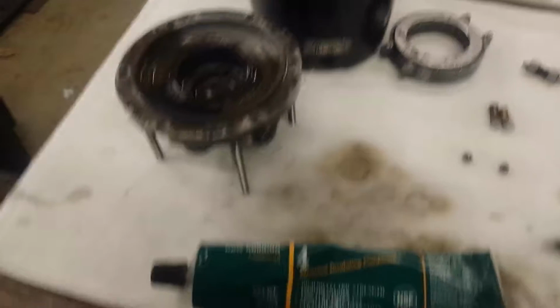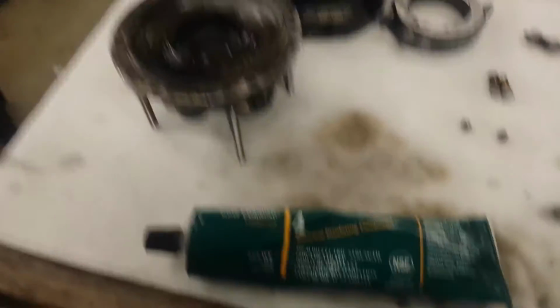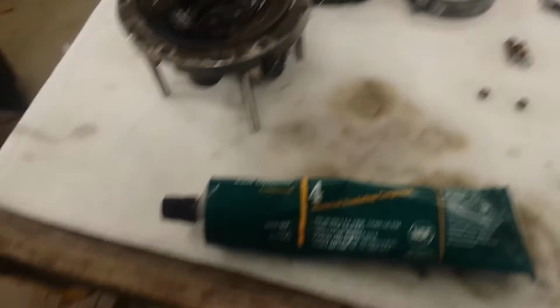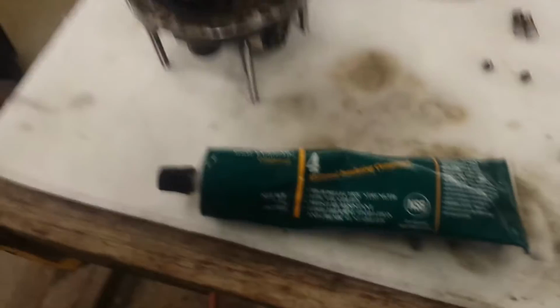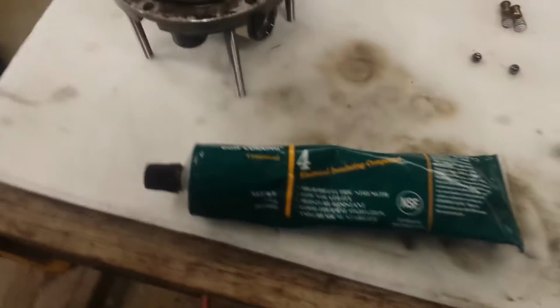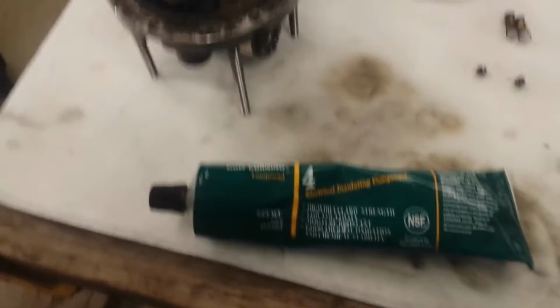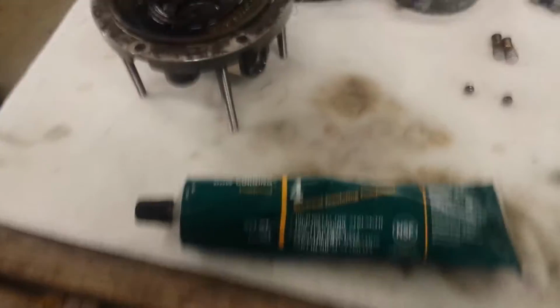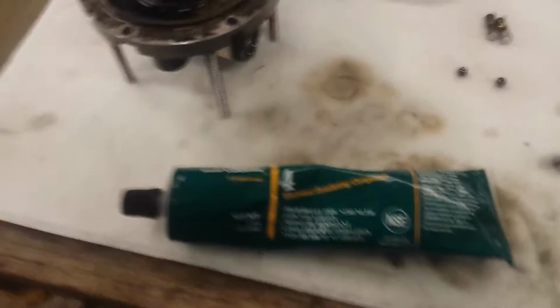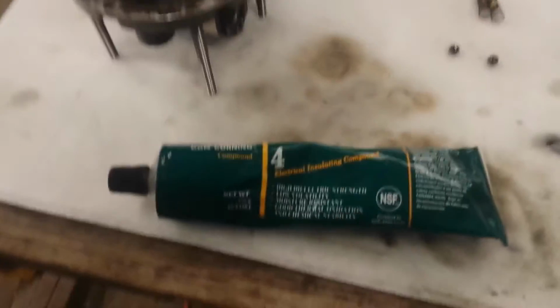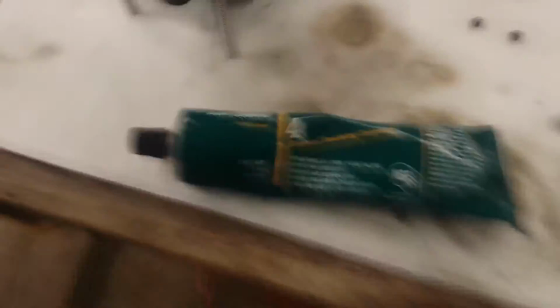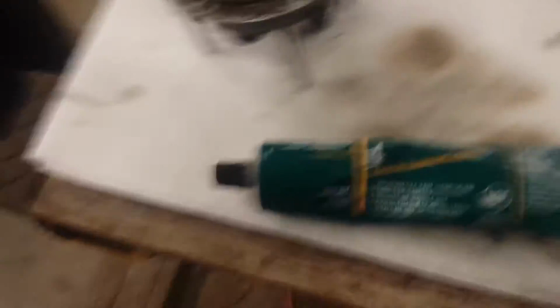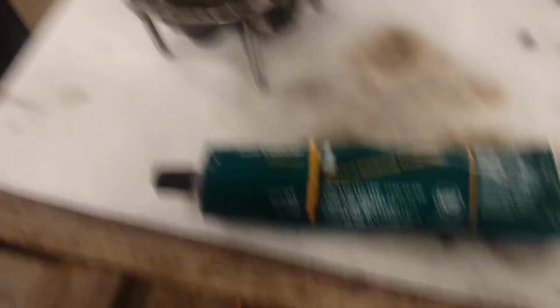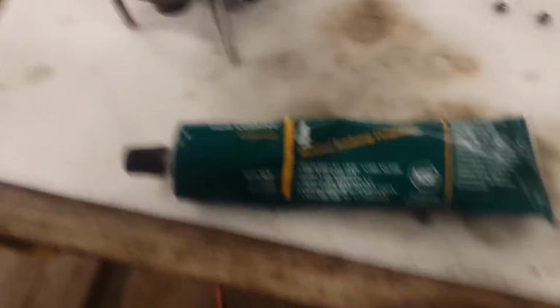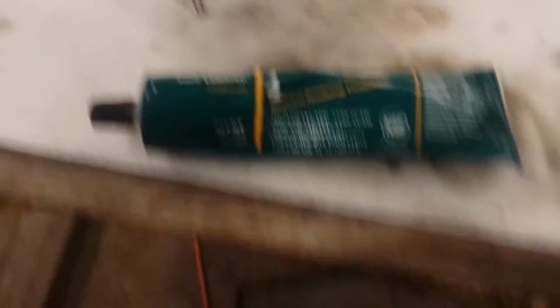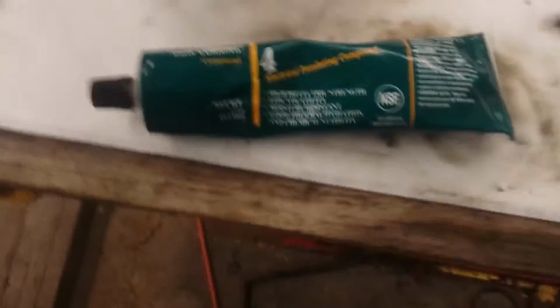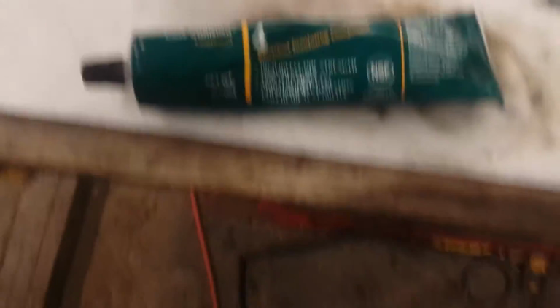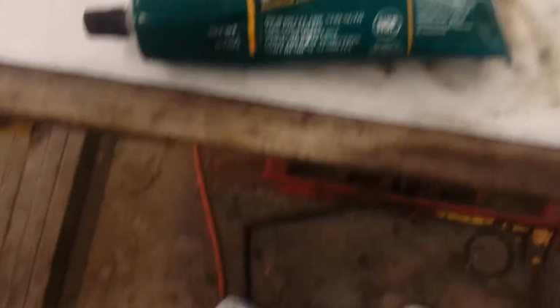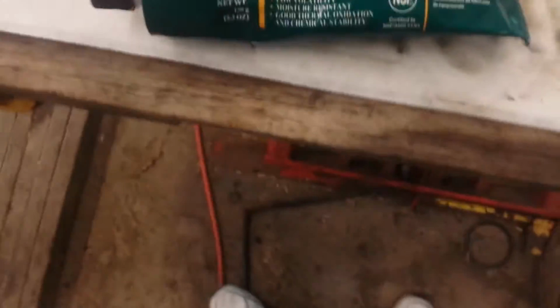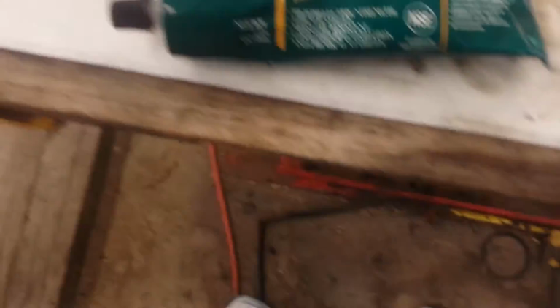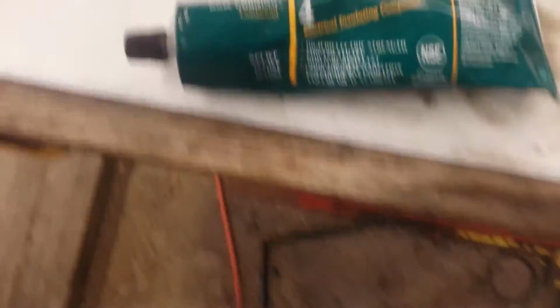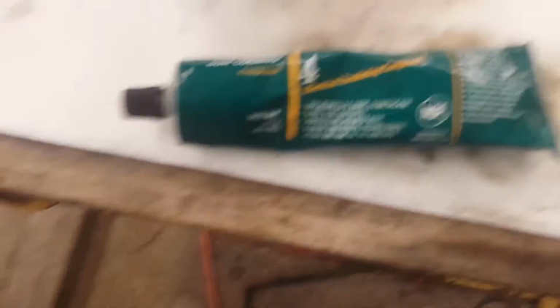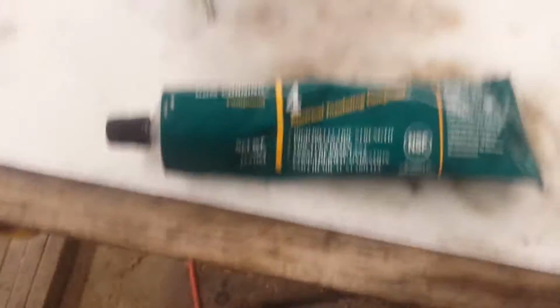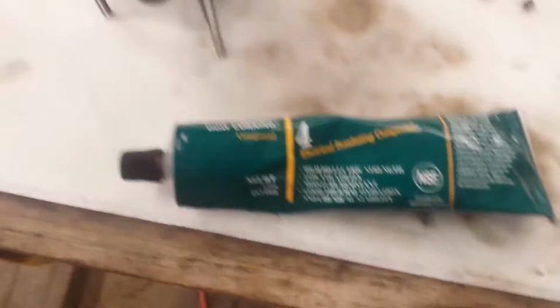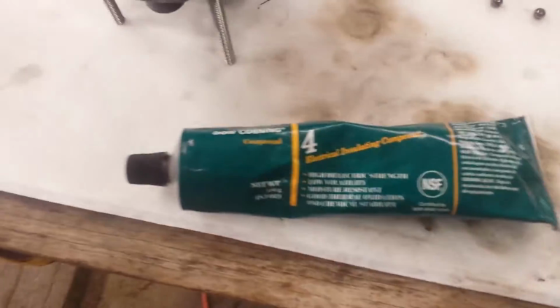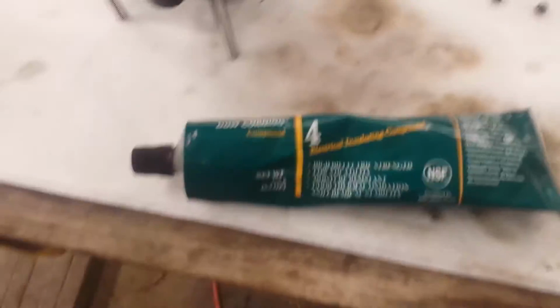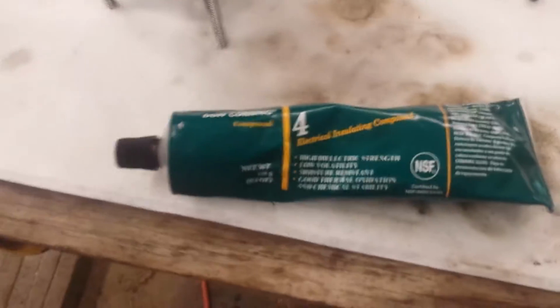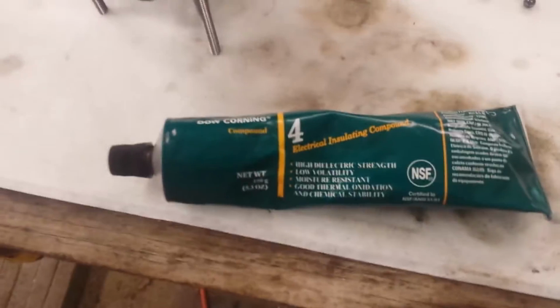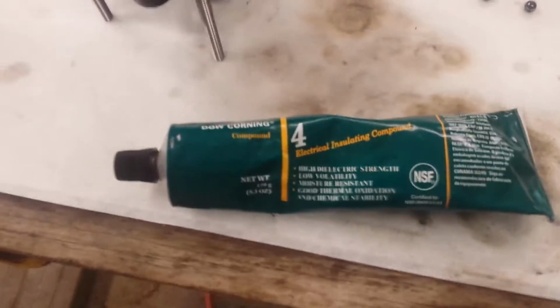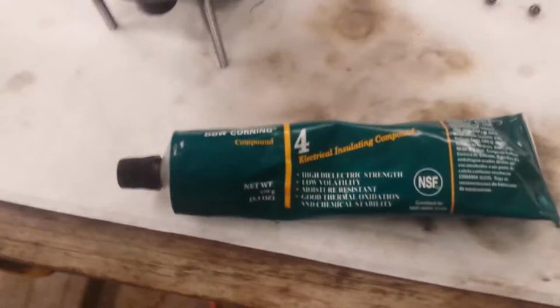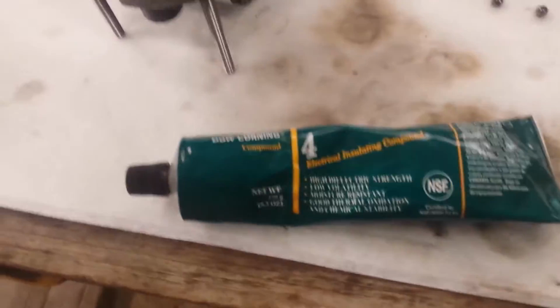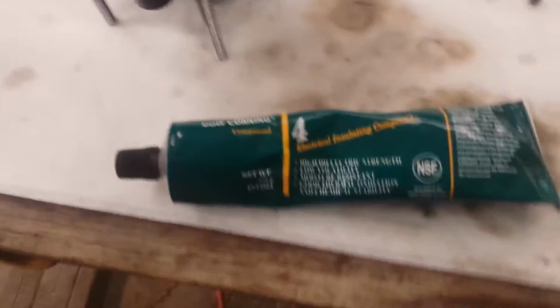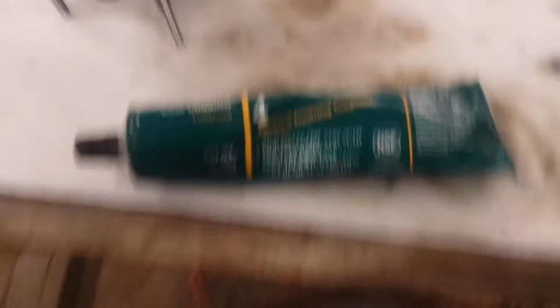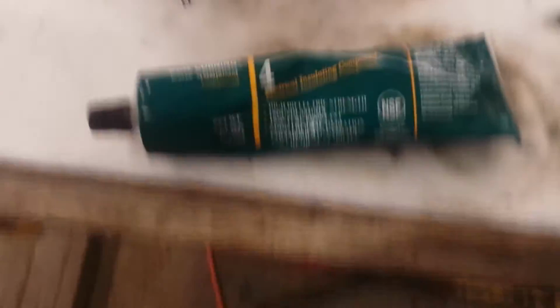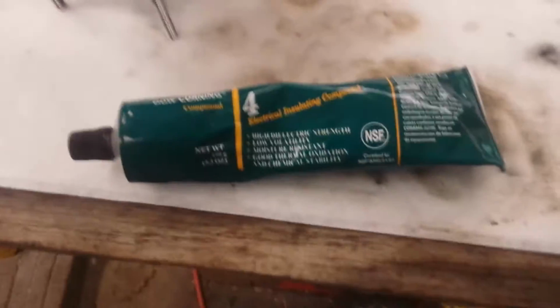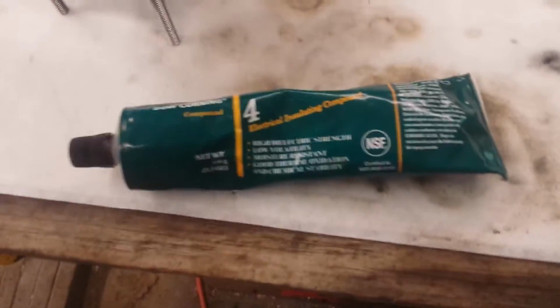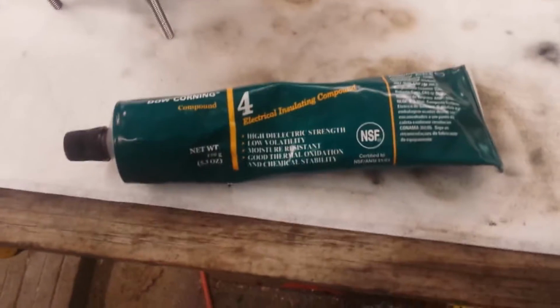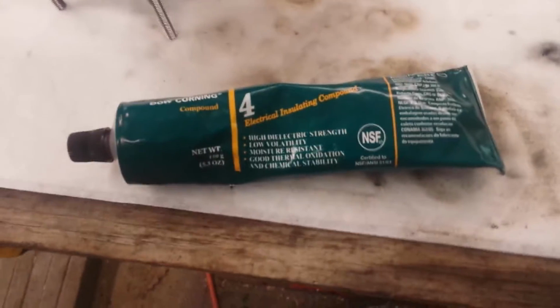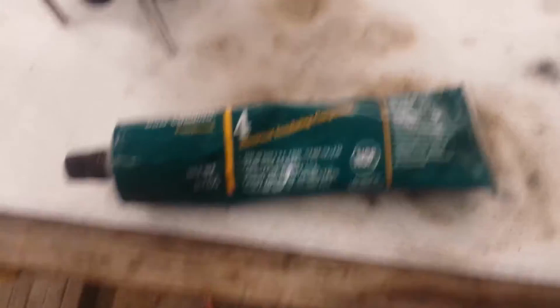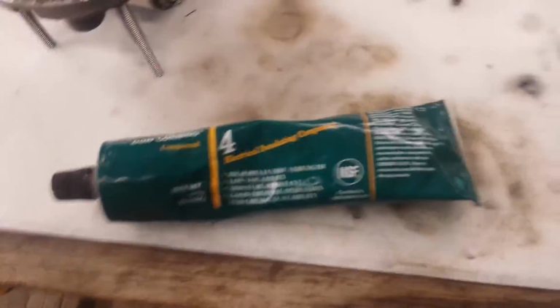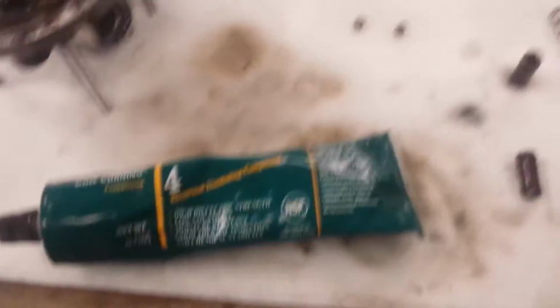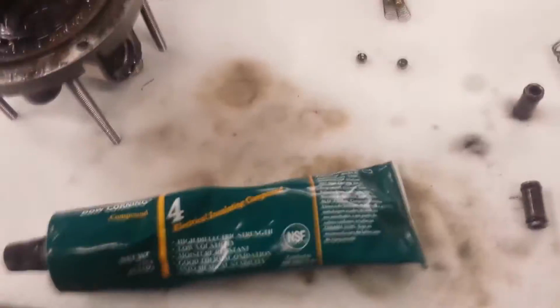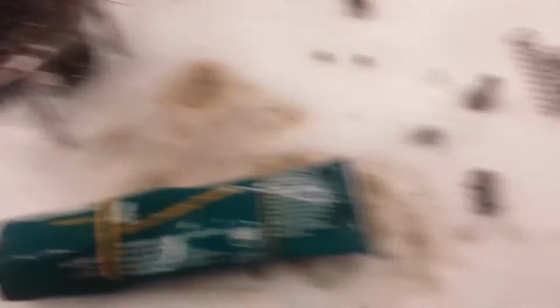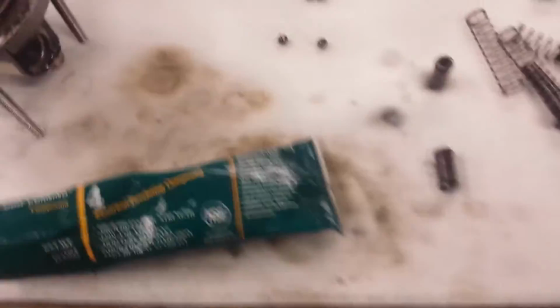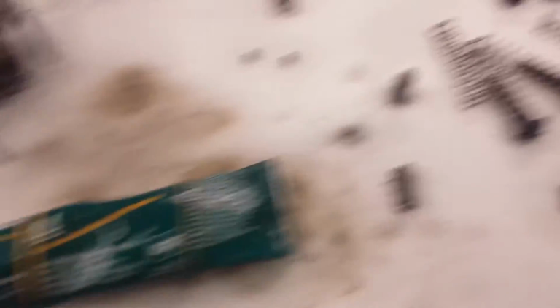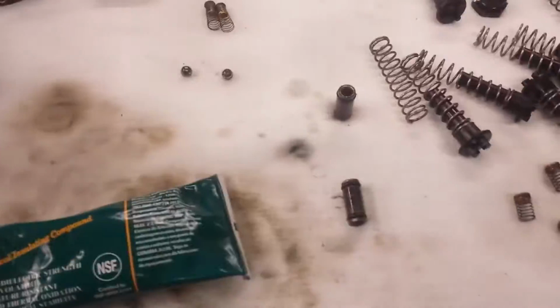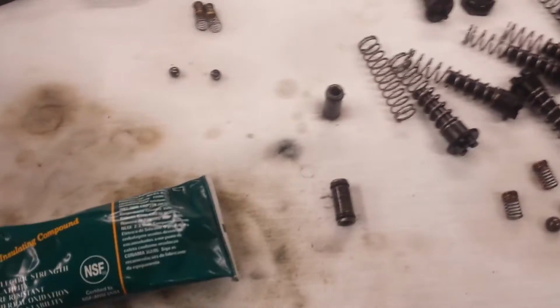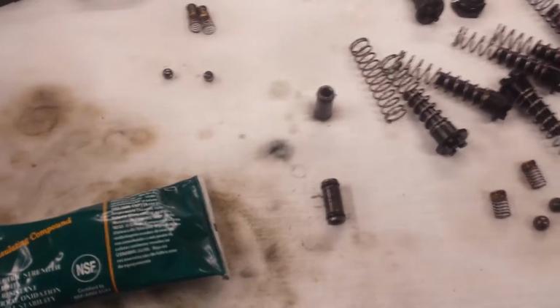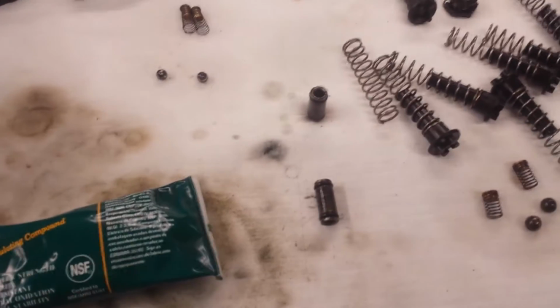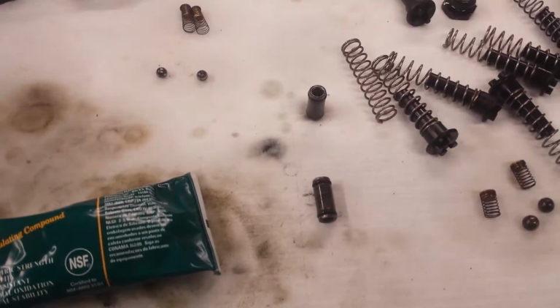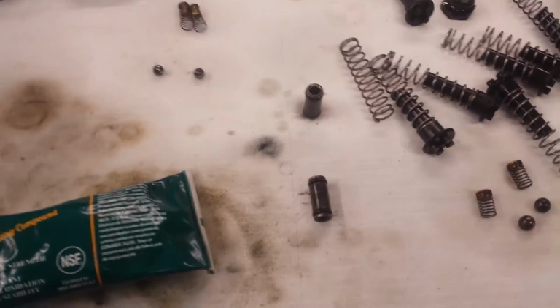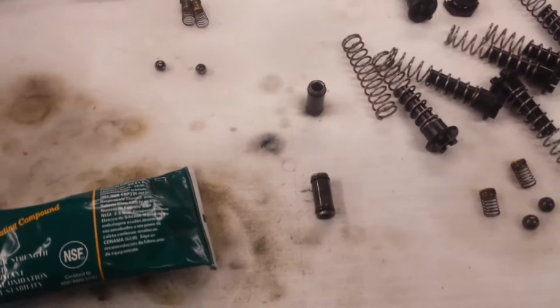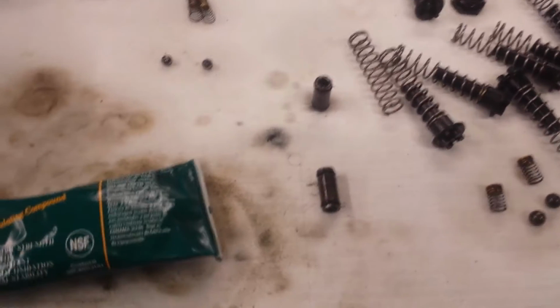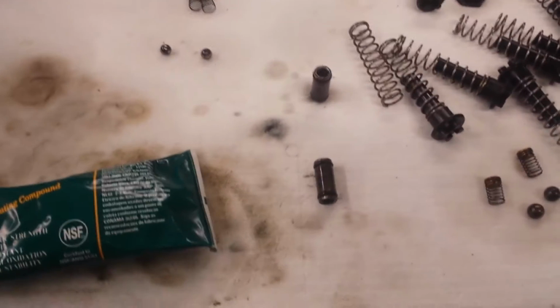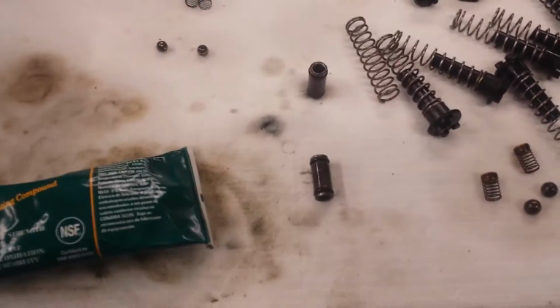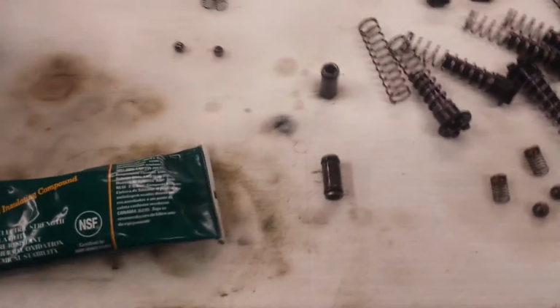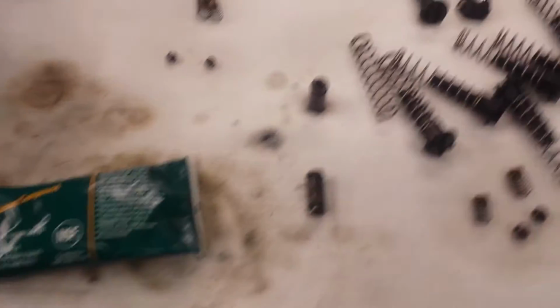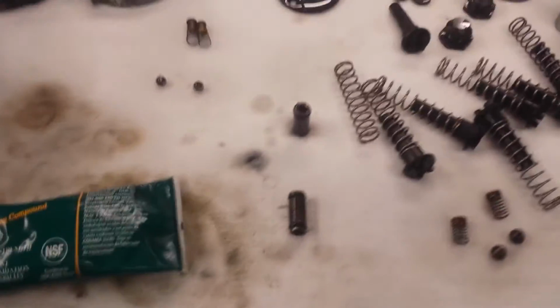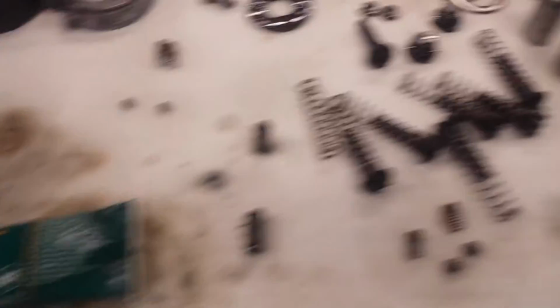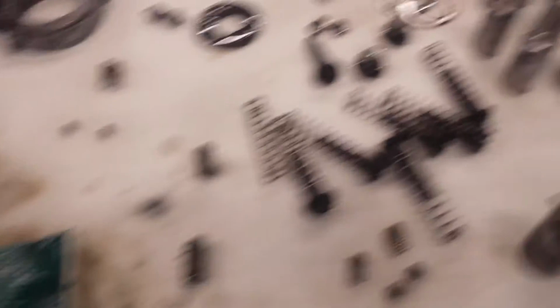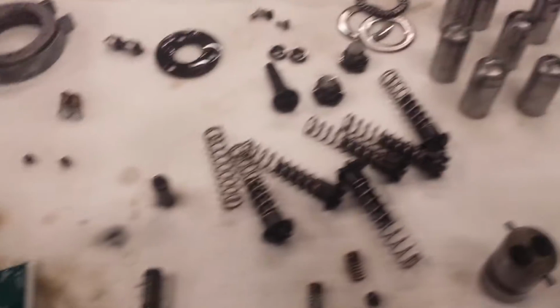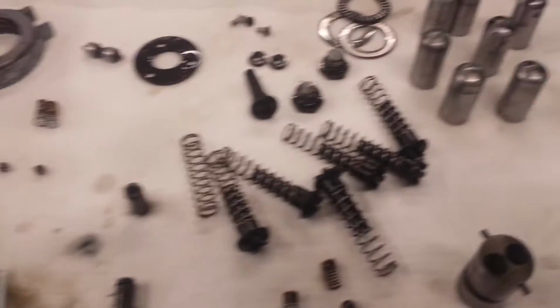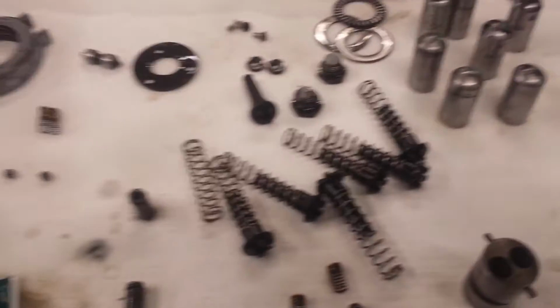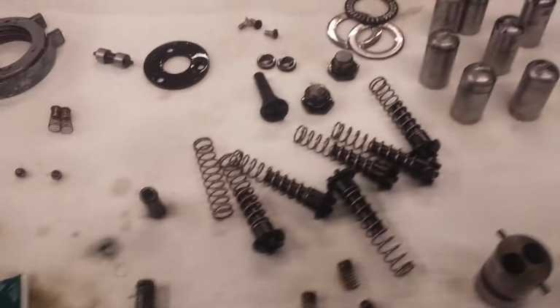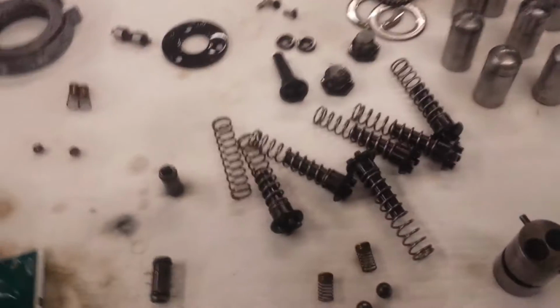All right, my cleaning's done. I'm getting ready to assemble, take some of the O-rings off and stuff like that.